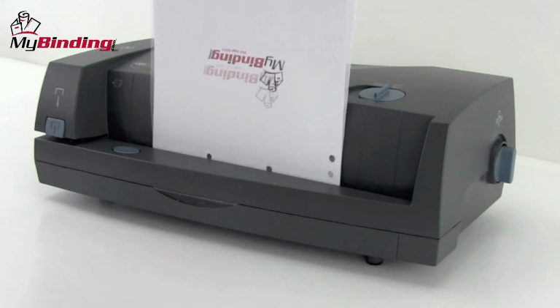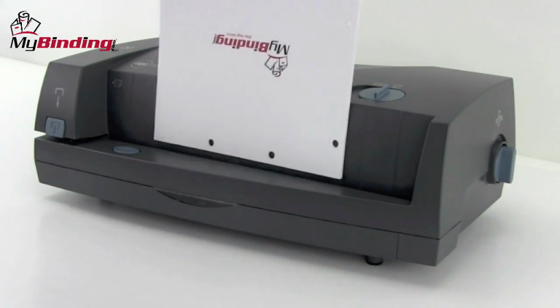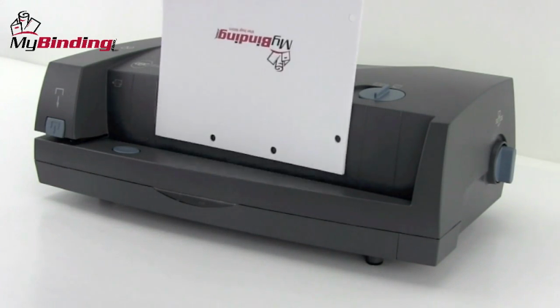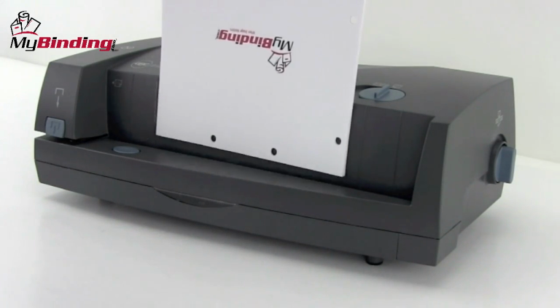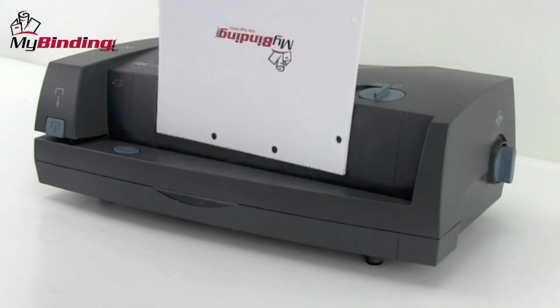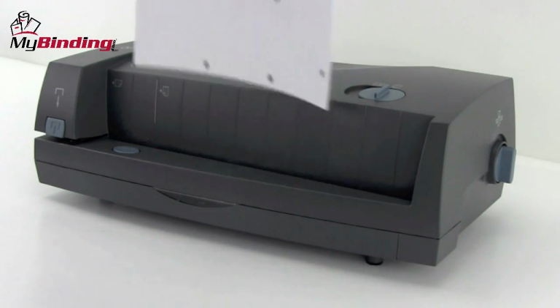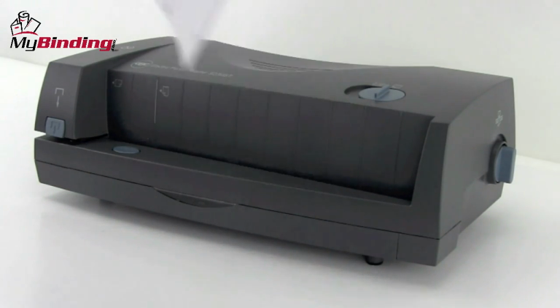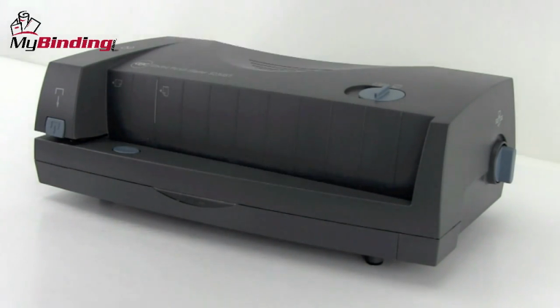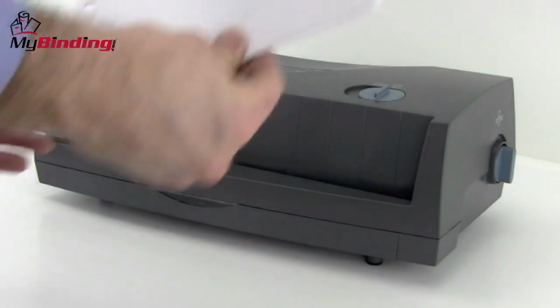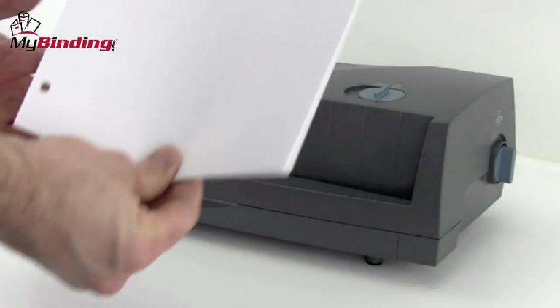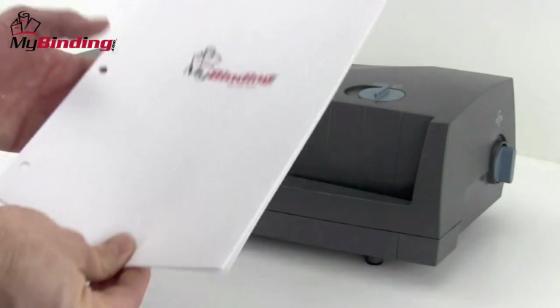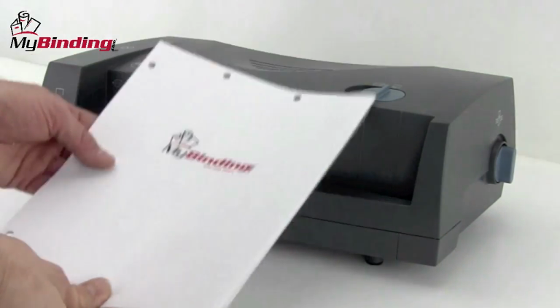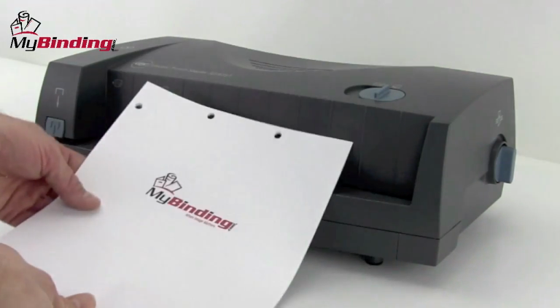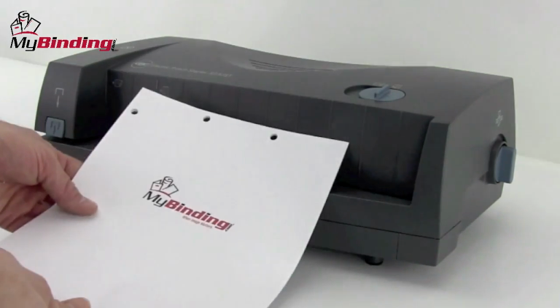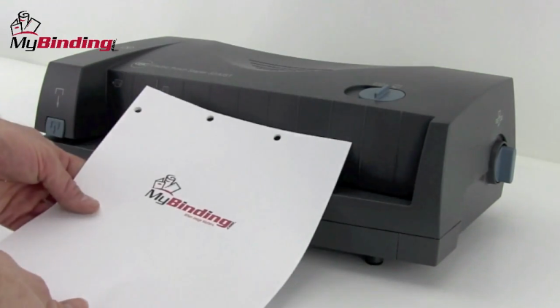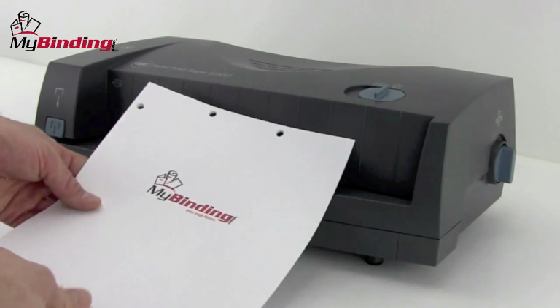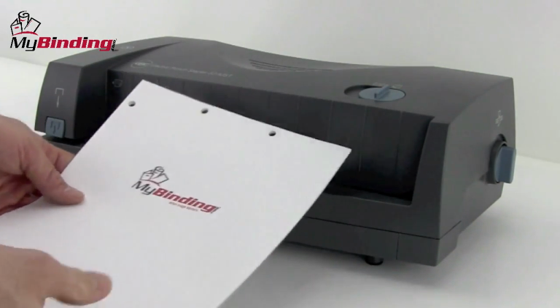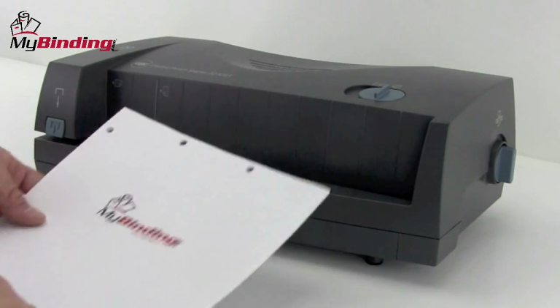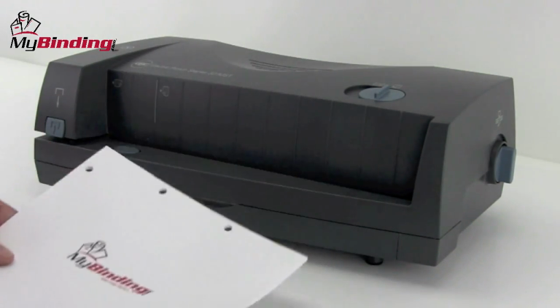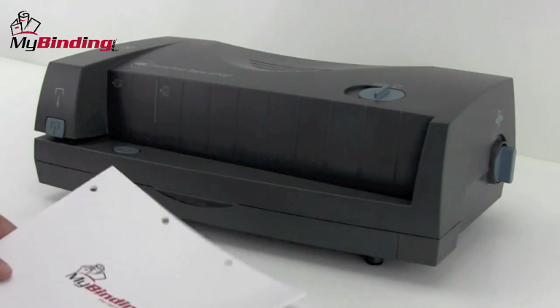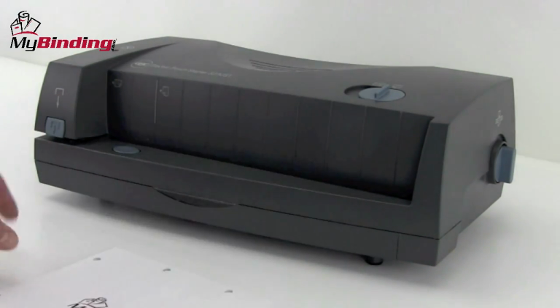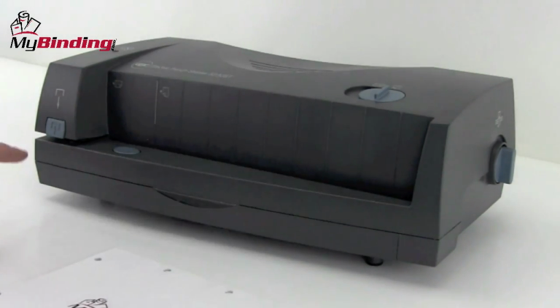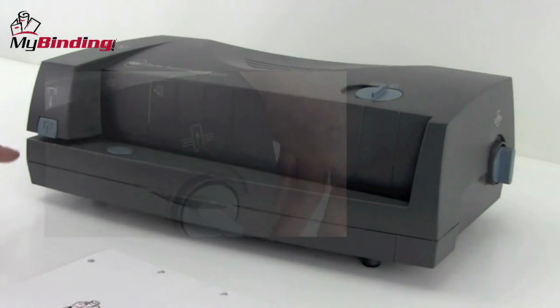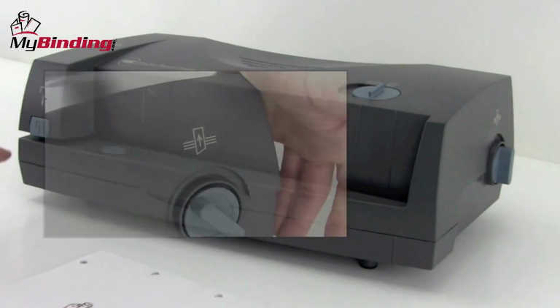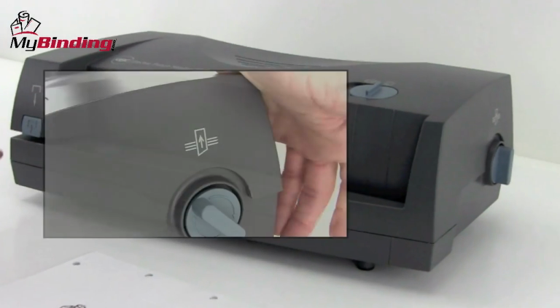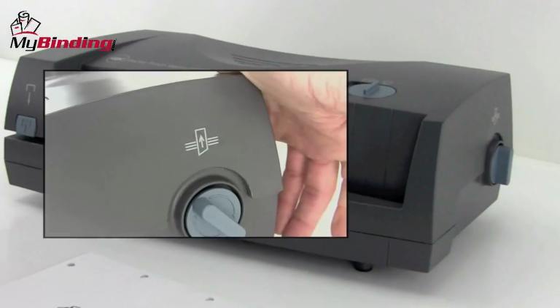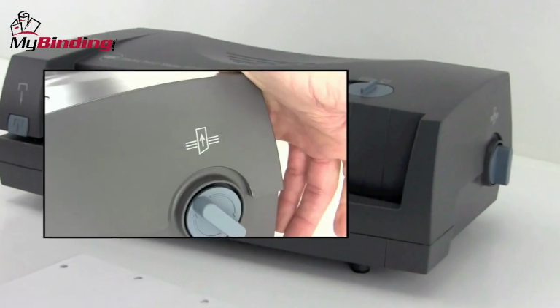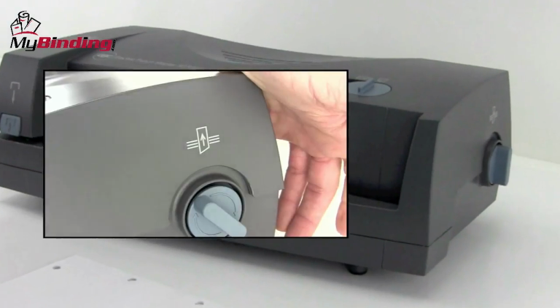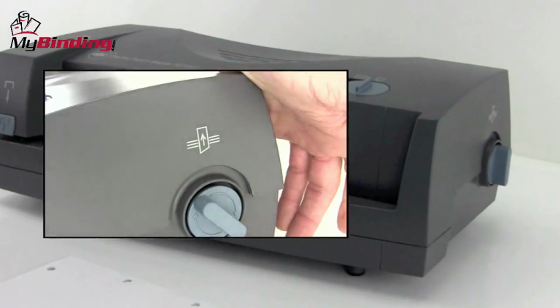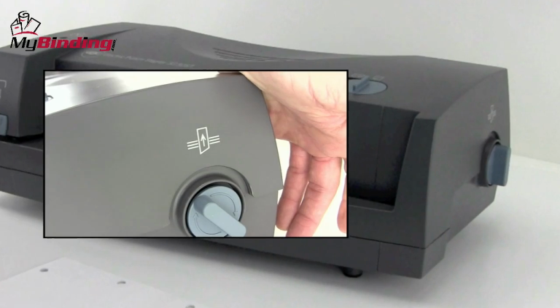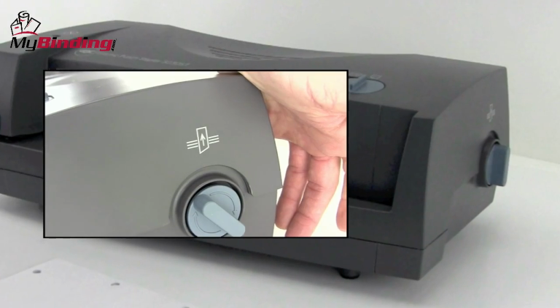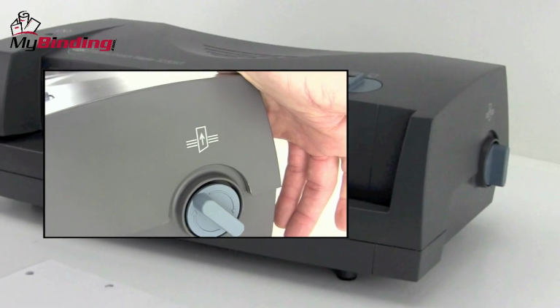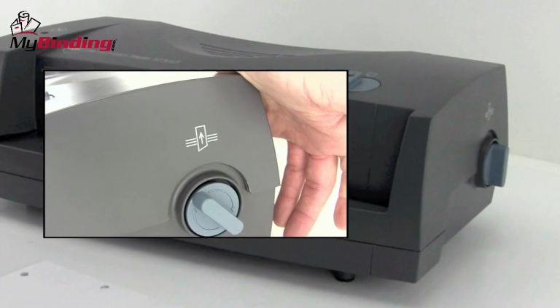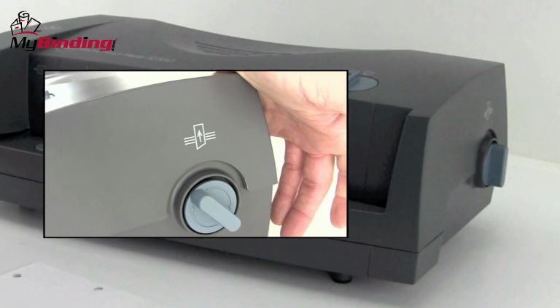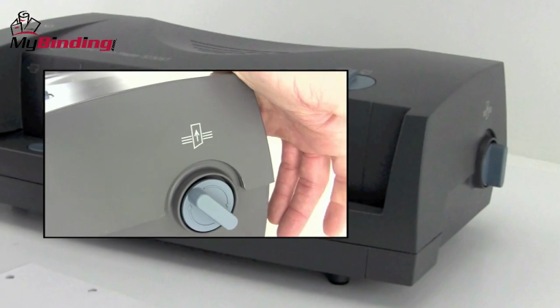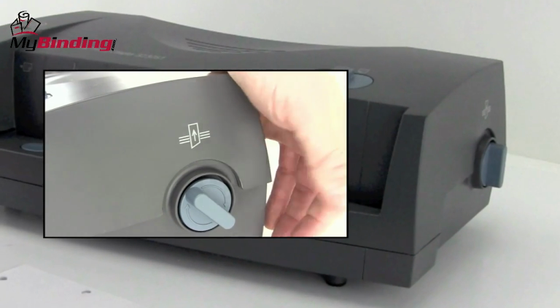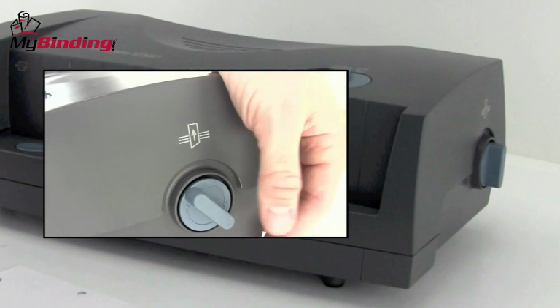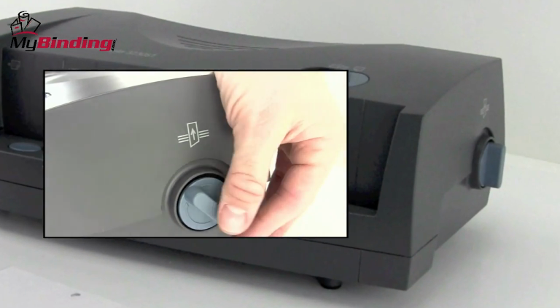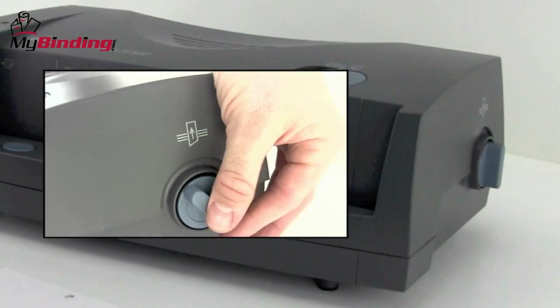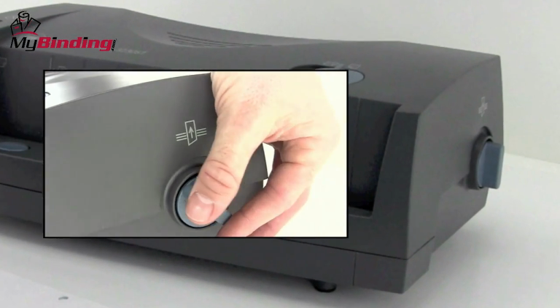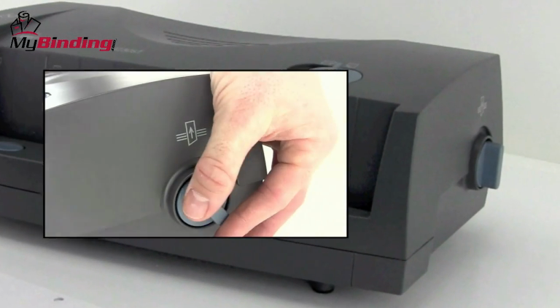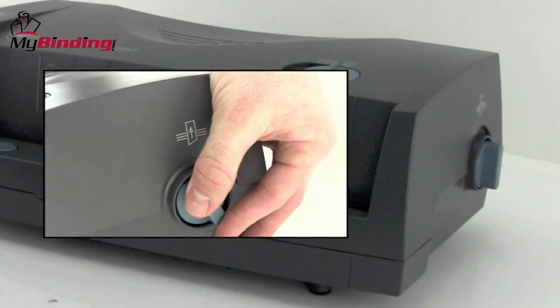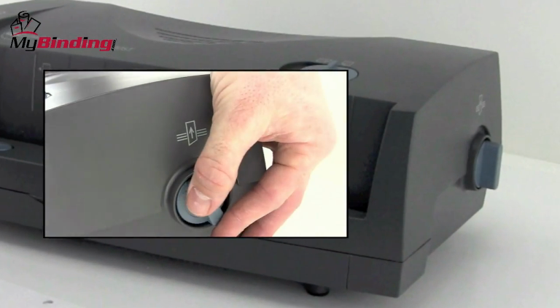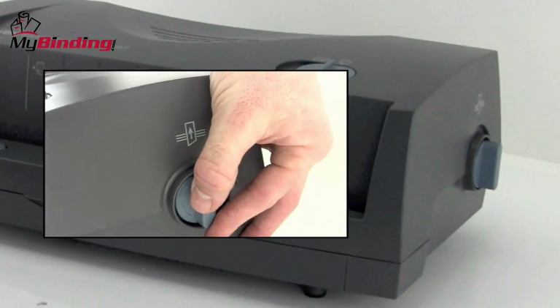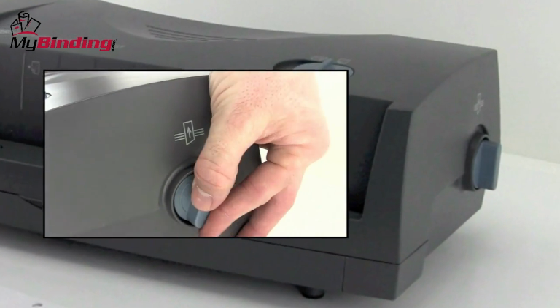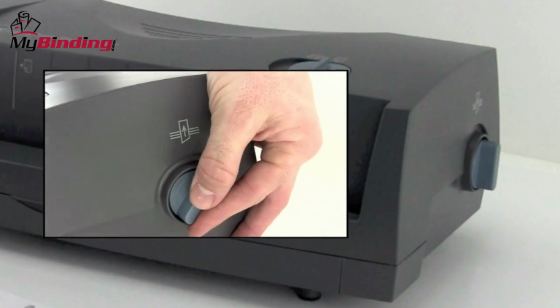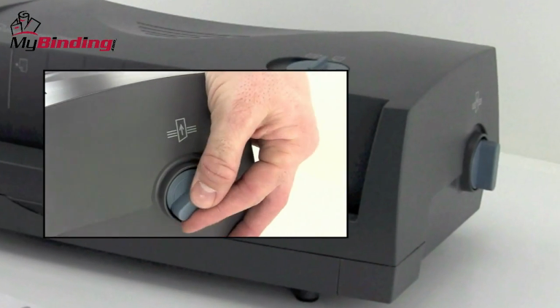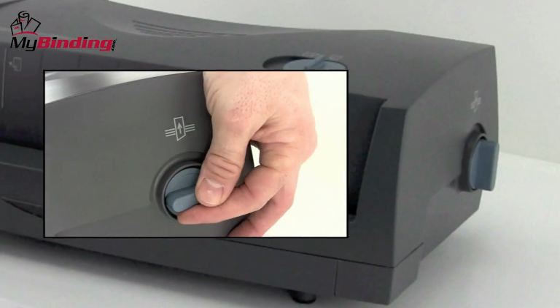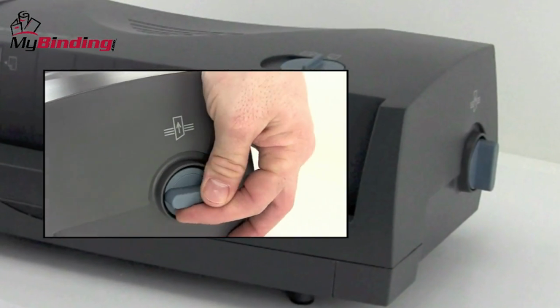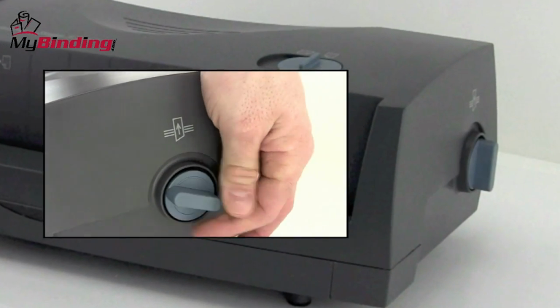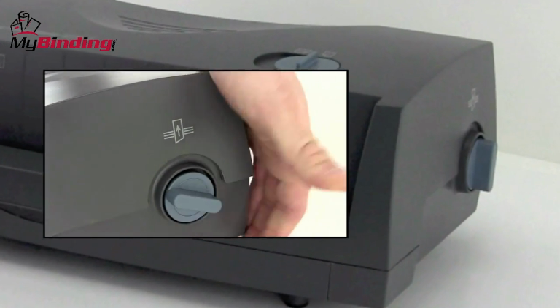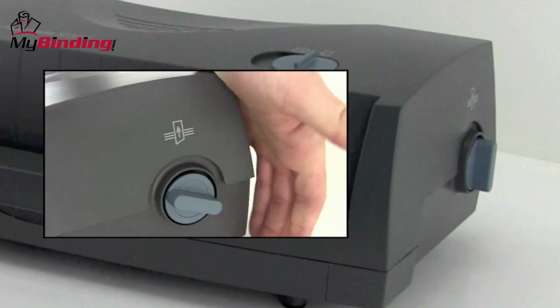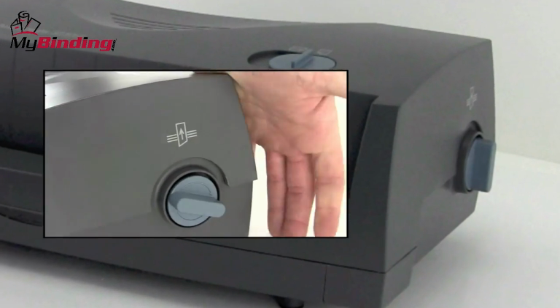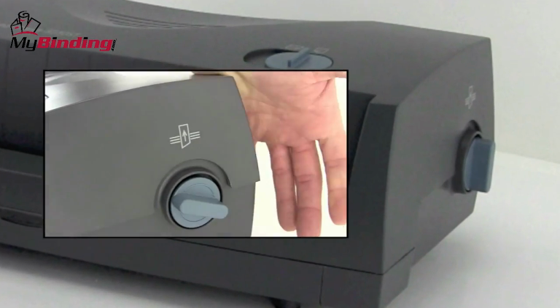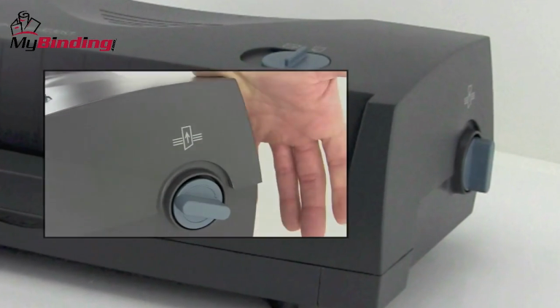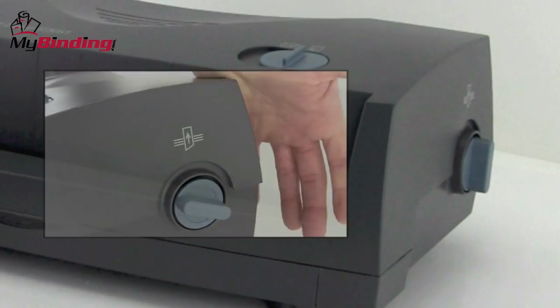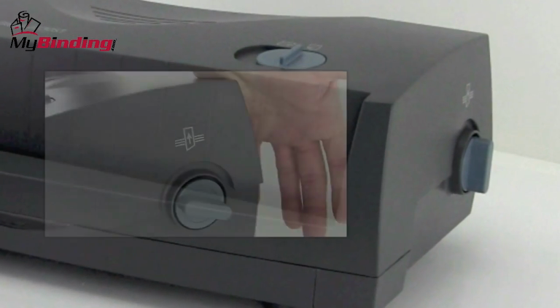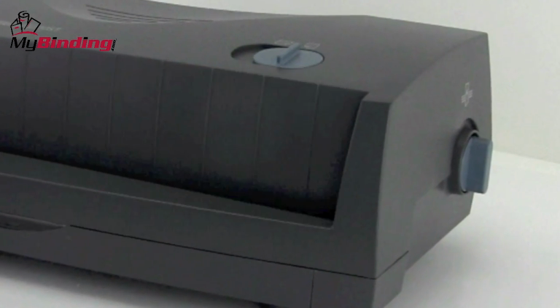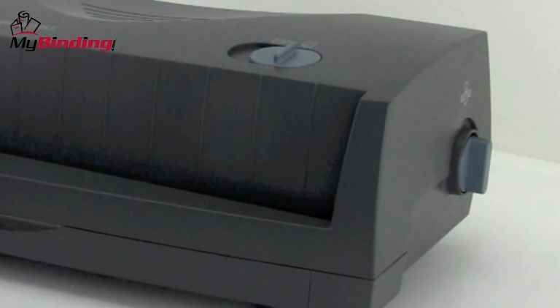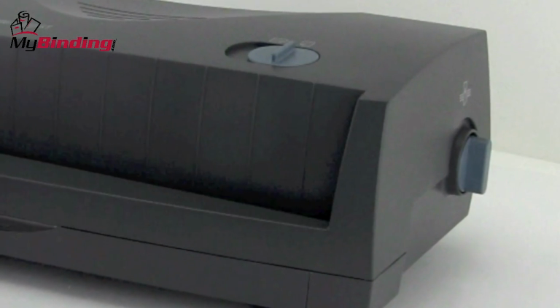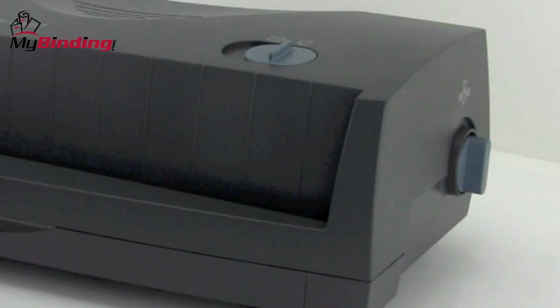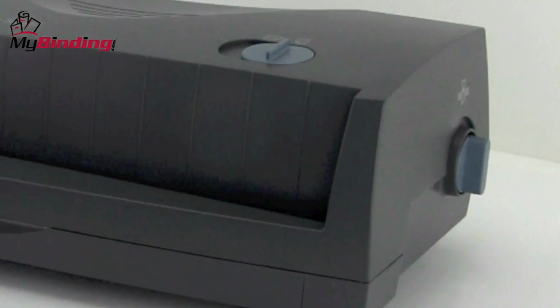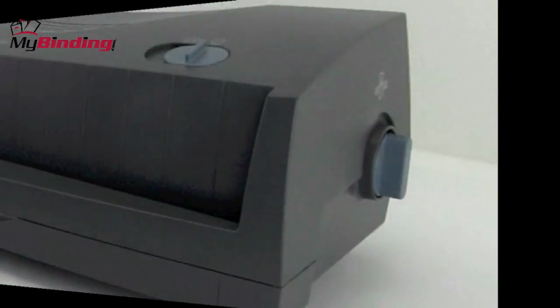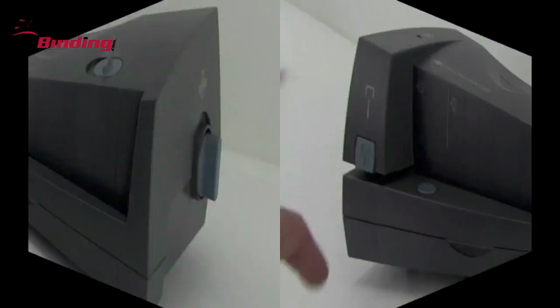There it is. Perfect. On the right-hand side of the machine is a small hand dial. Should you have a jam in the punching process, this will manually free the pins from the paper.